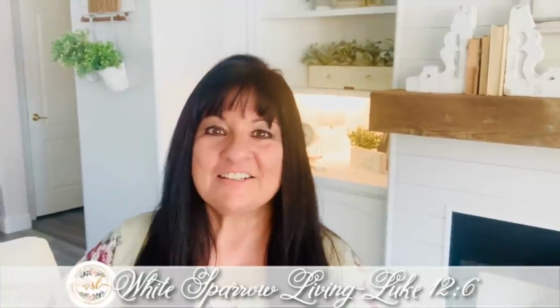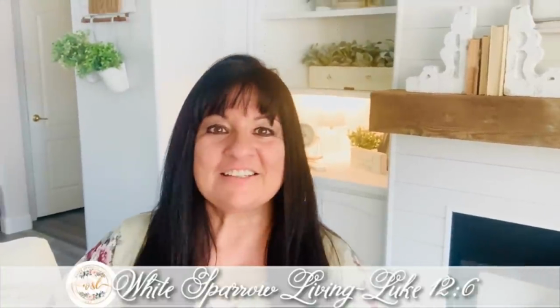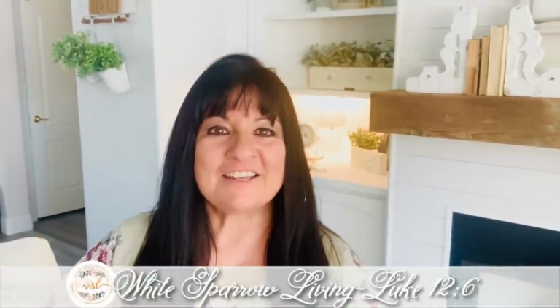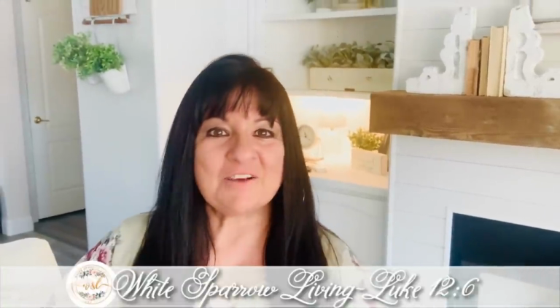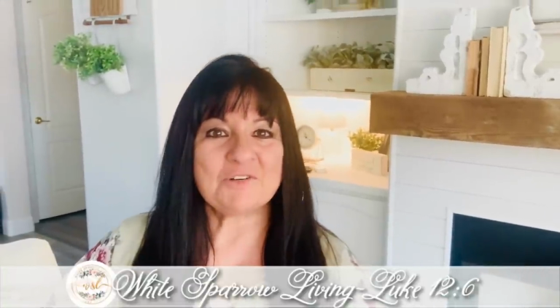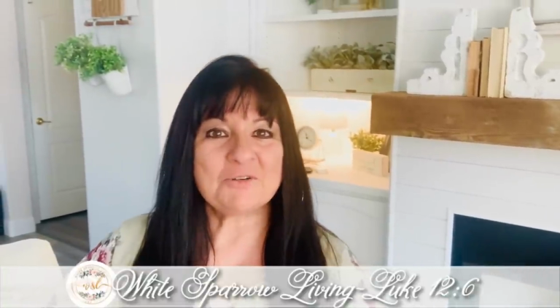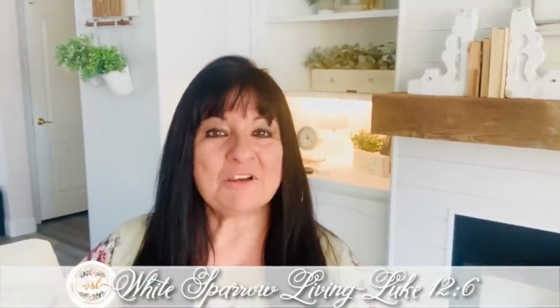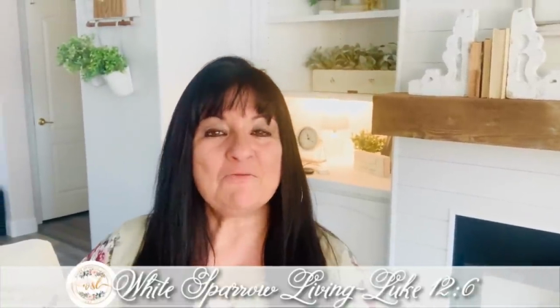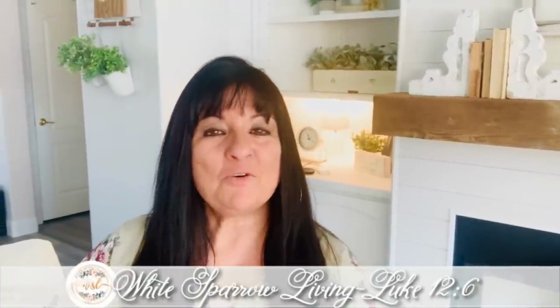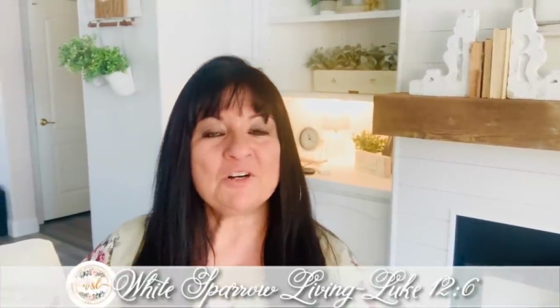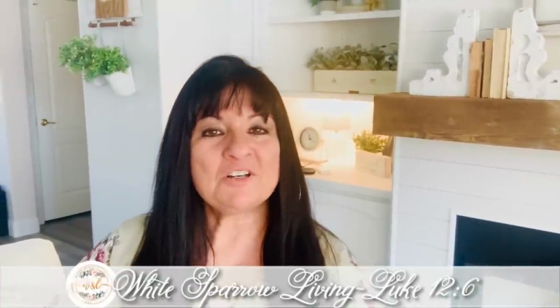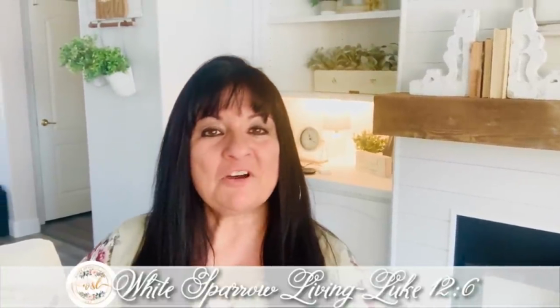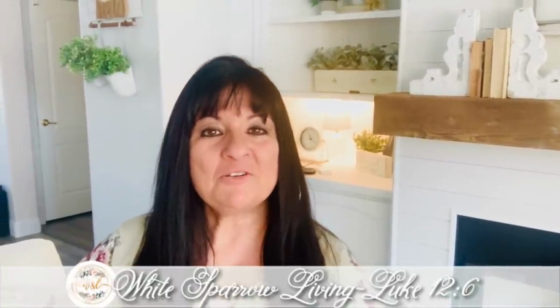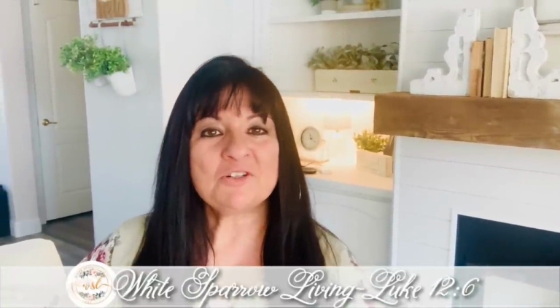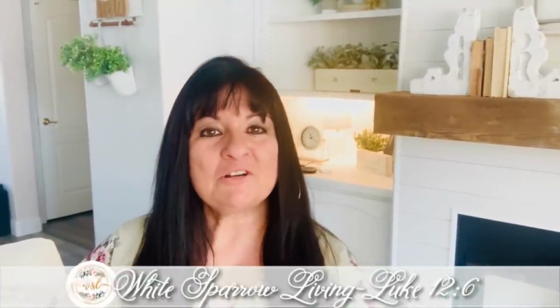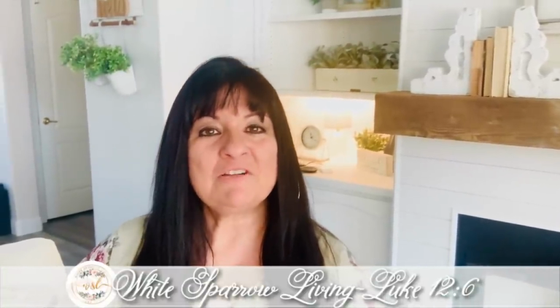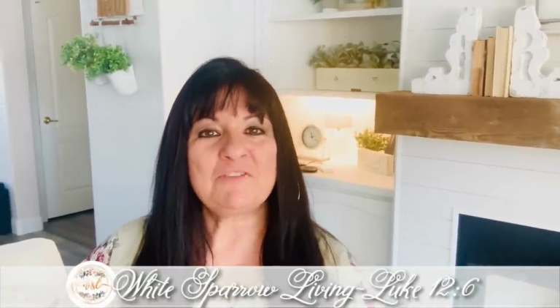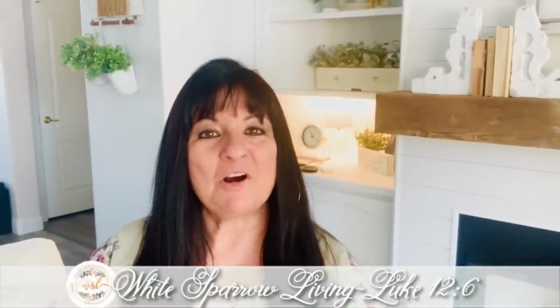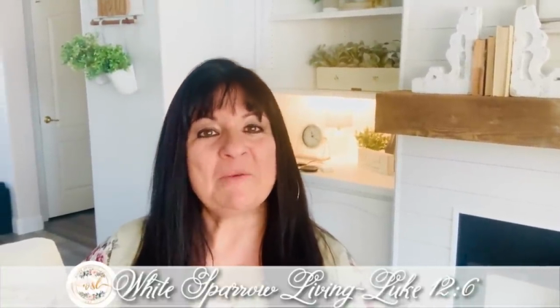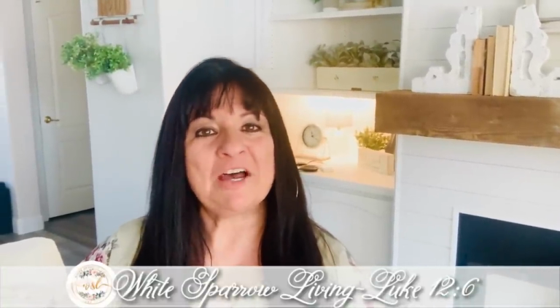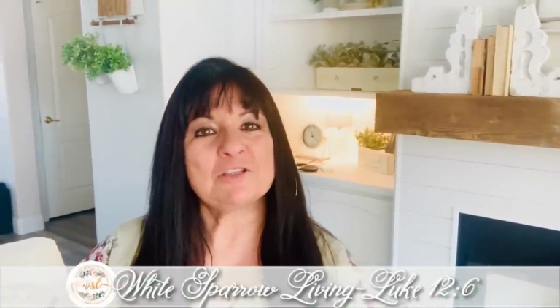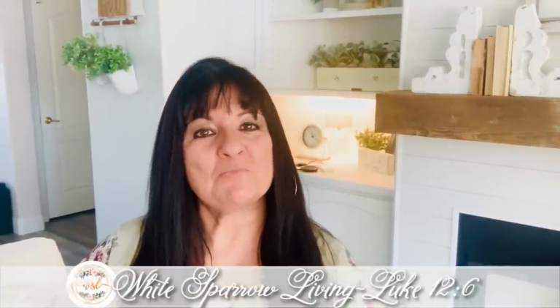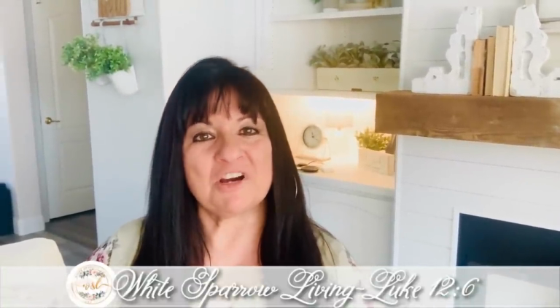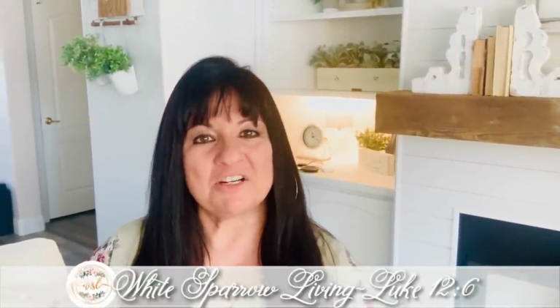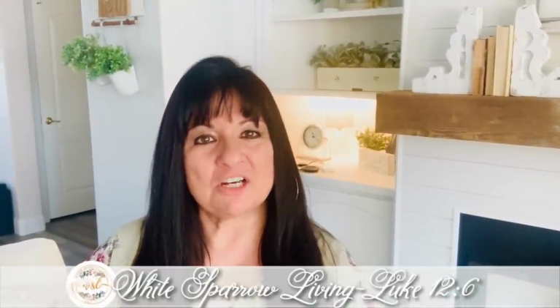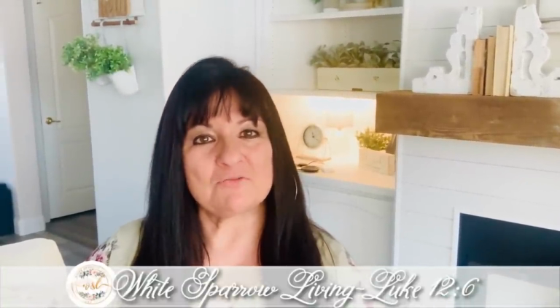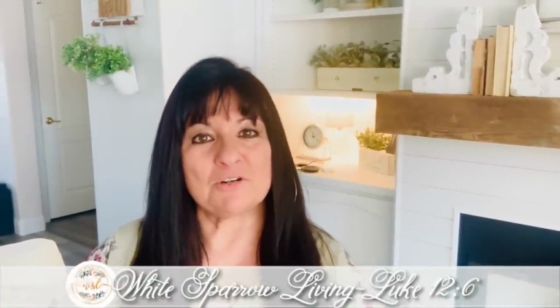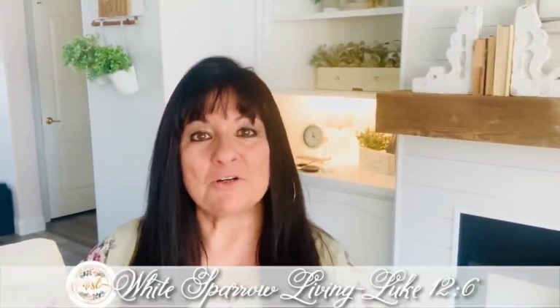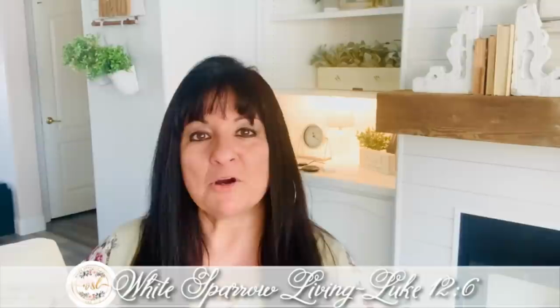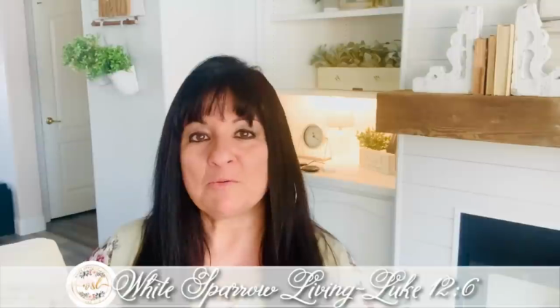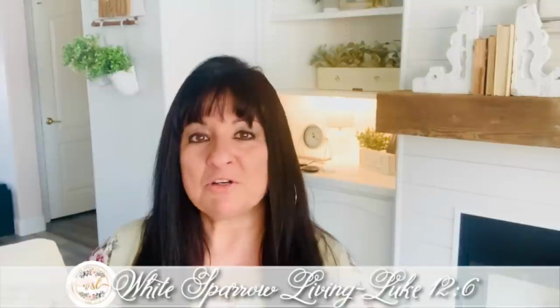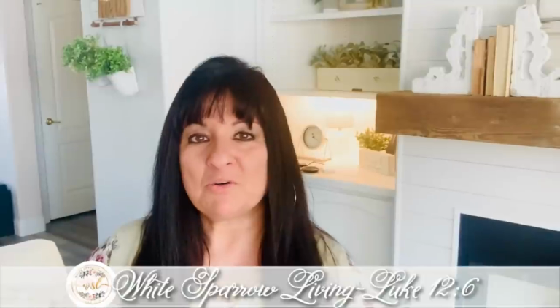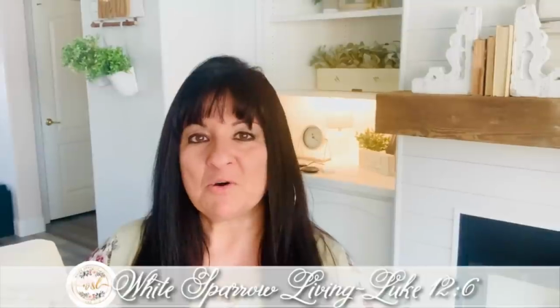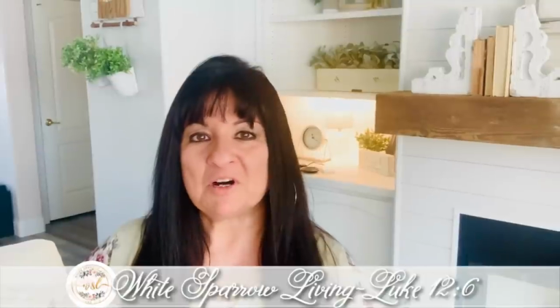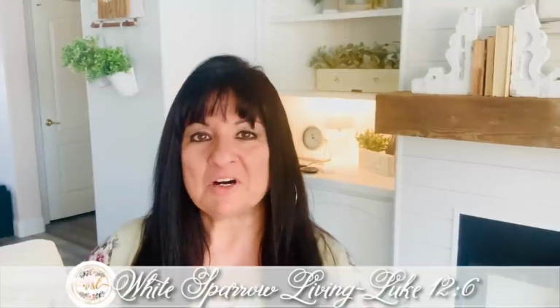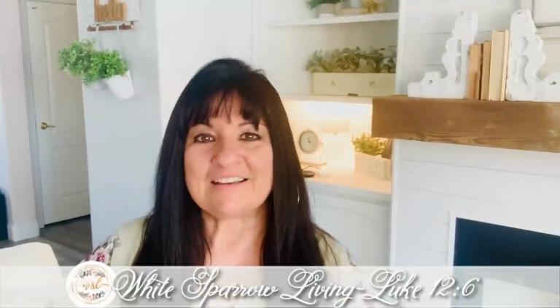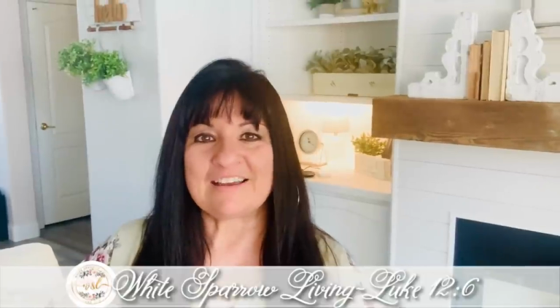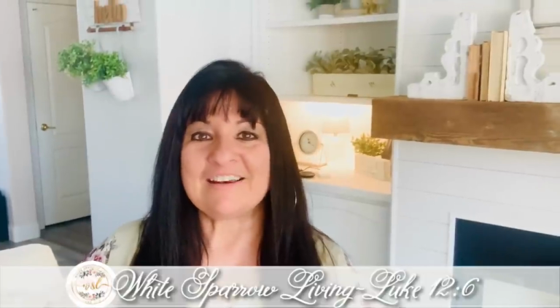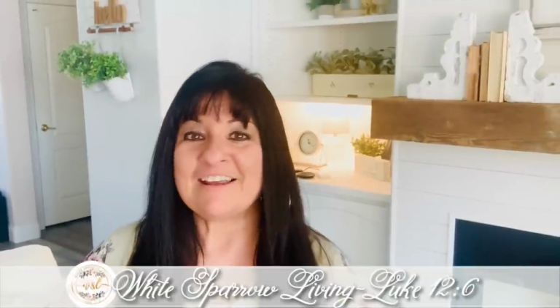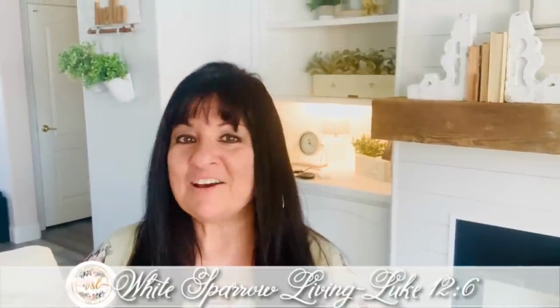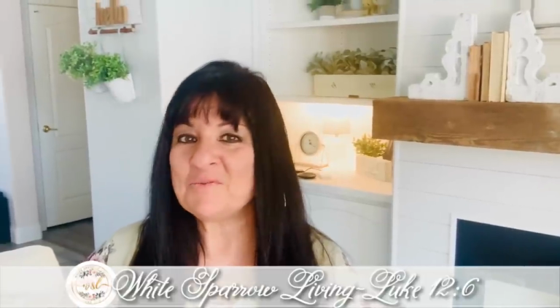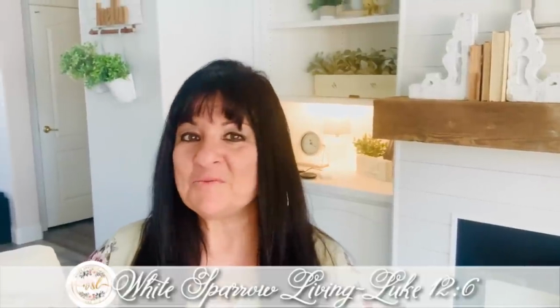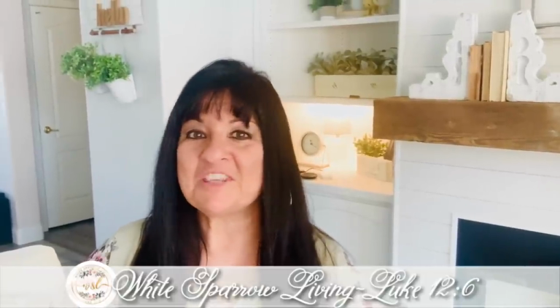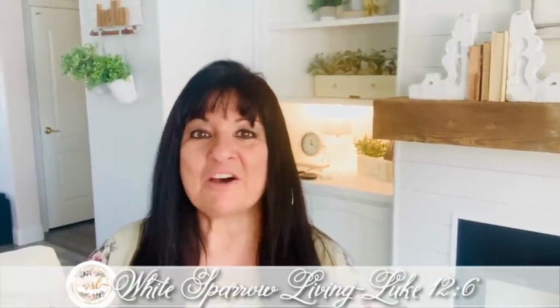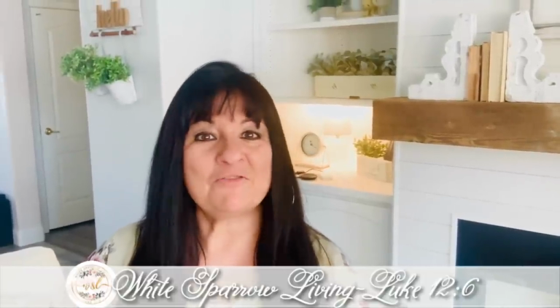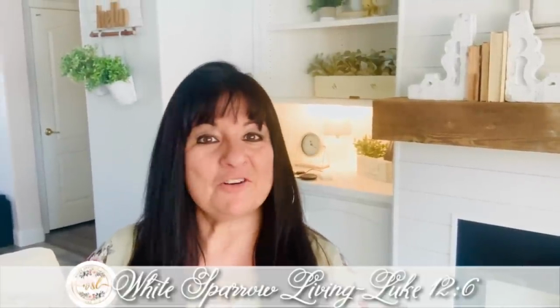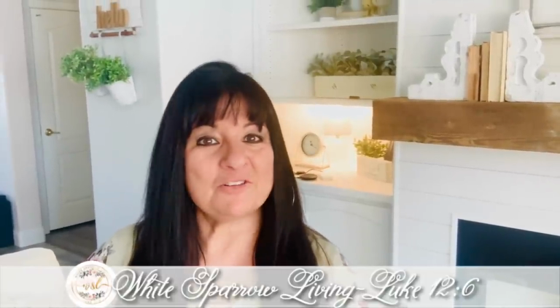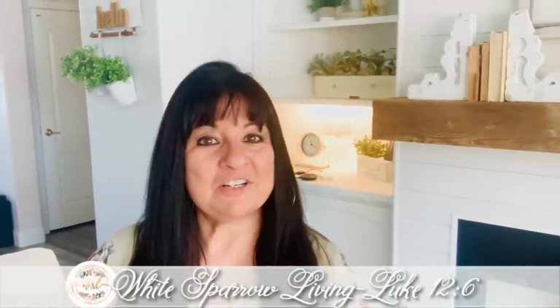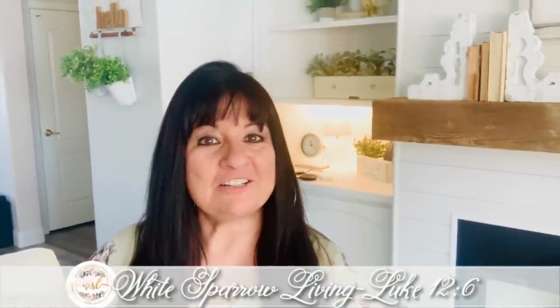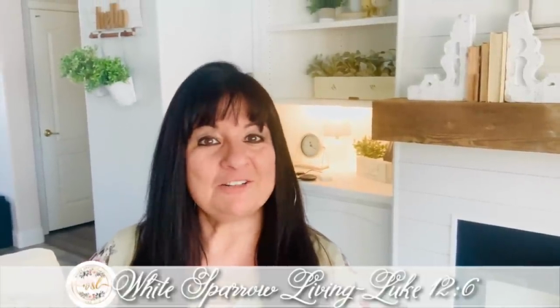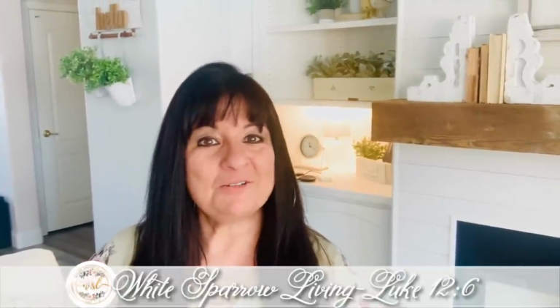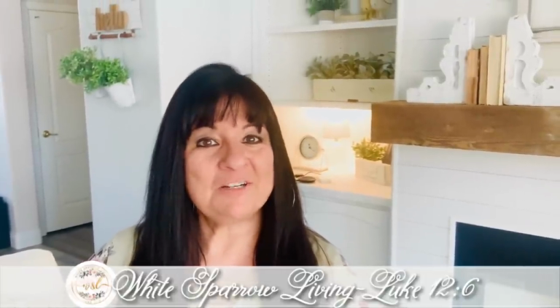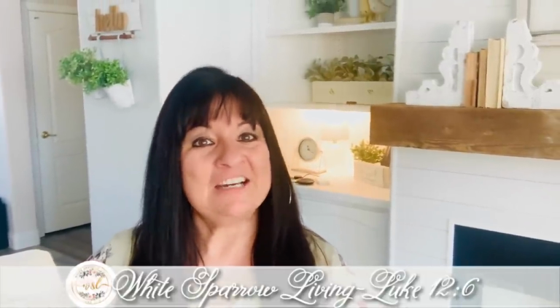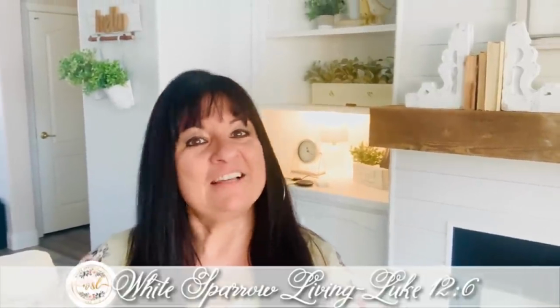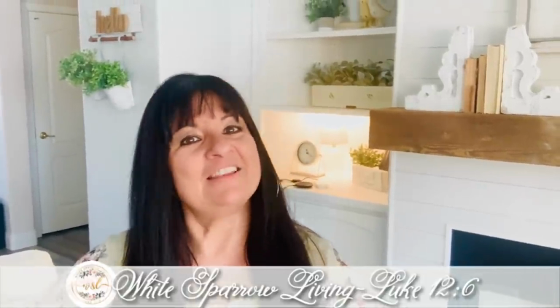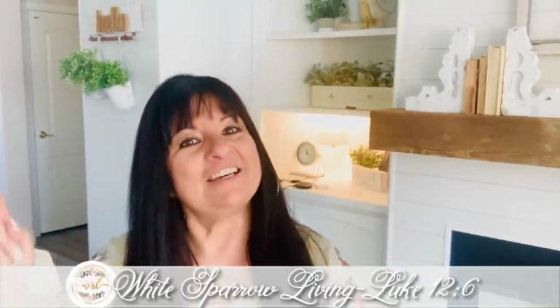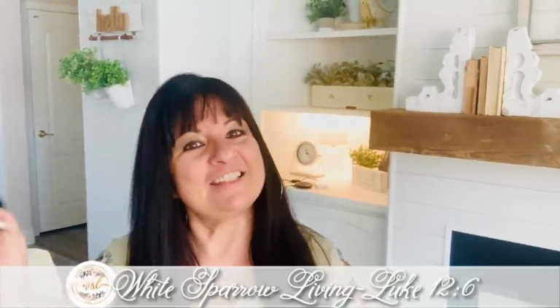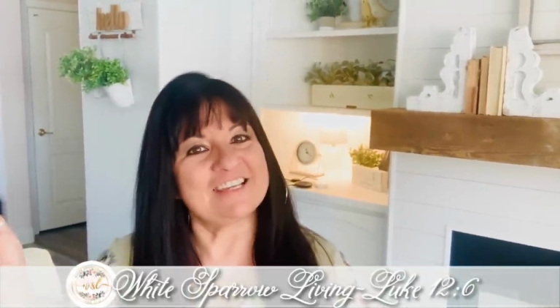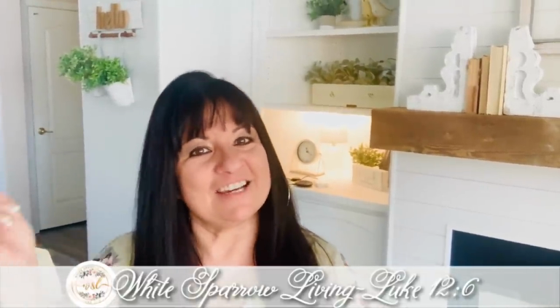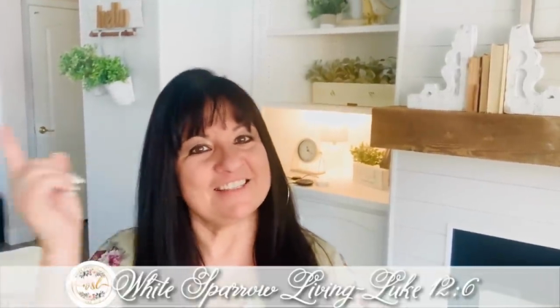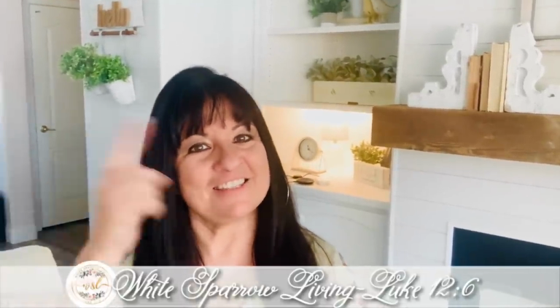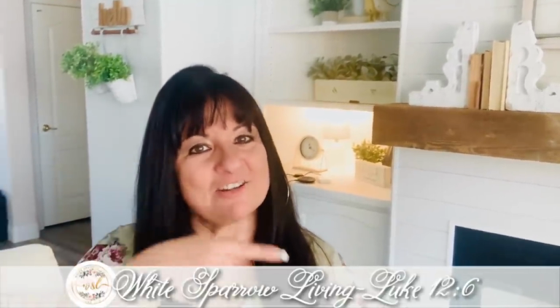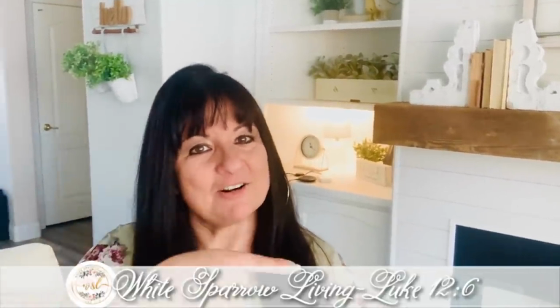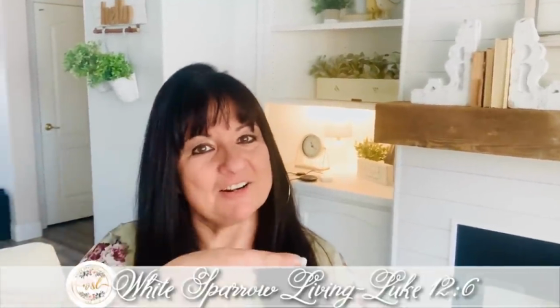Today we're doing four Dollar Tree farmhouse projects for your home decor. And now, without further ado, let's get started.